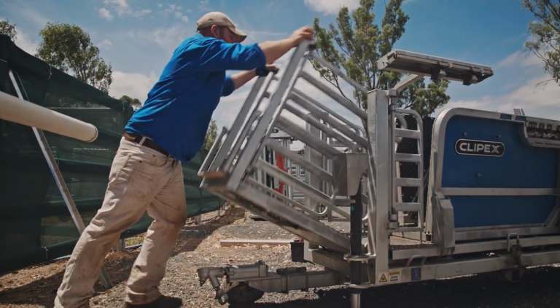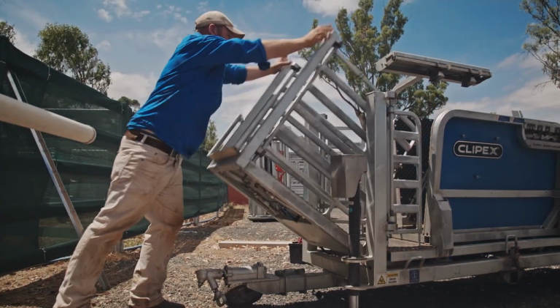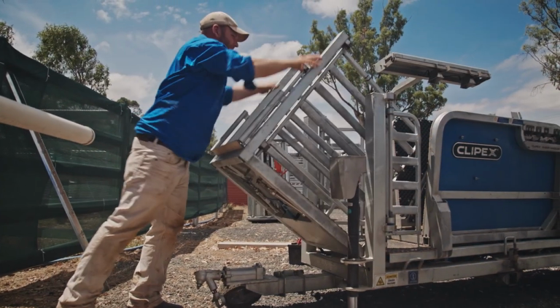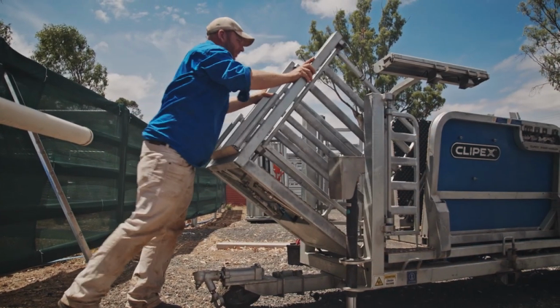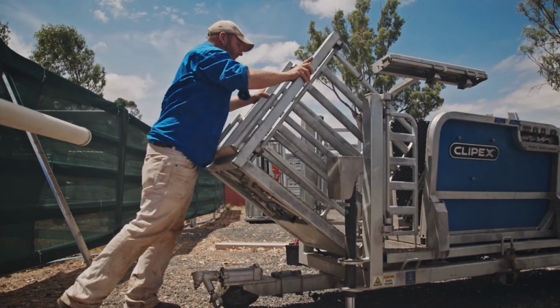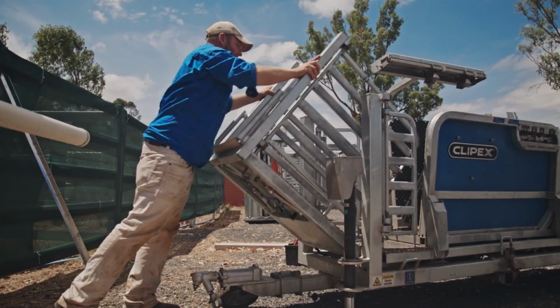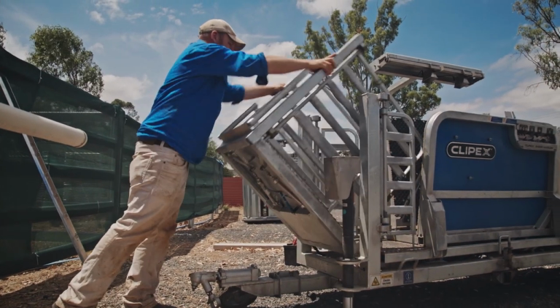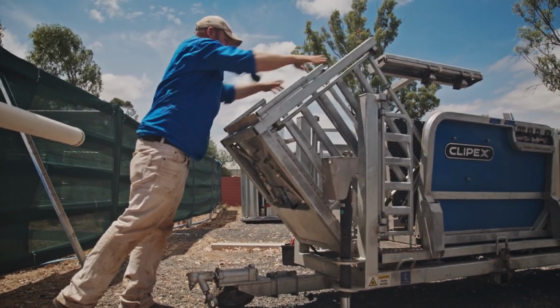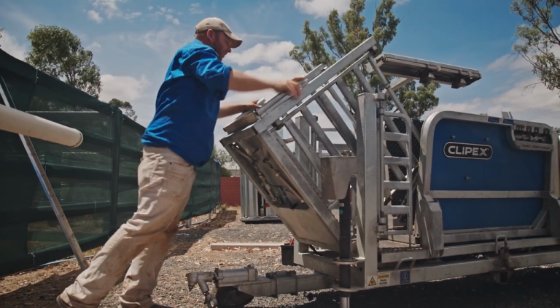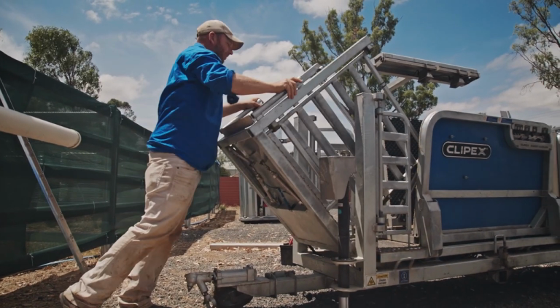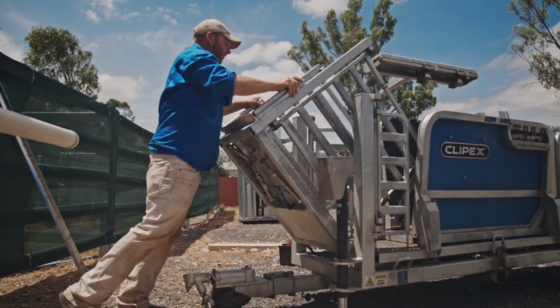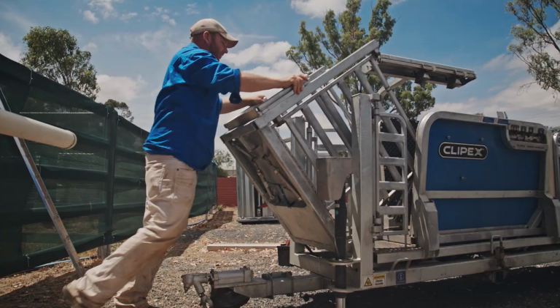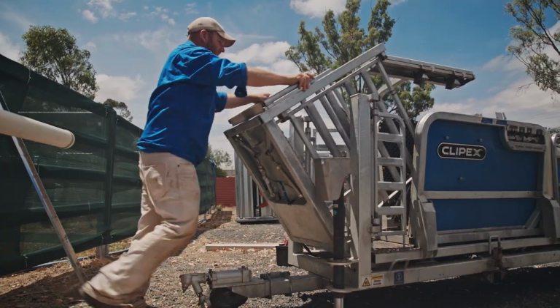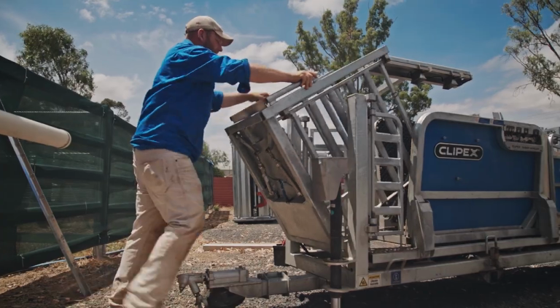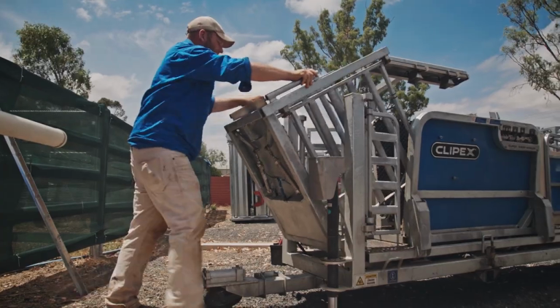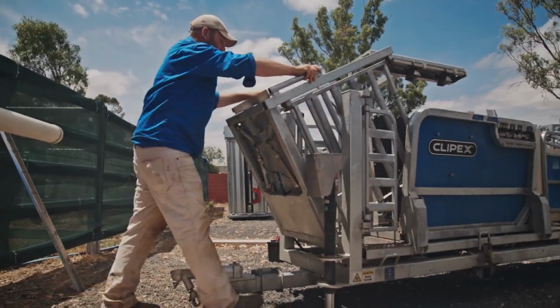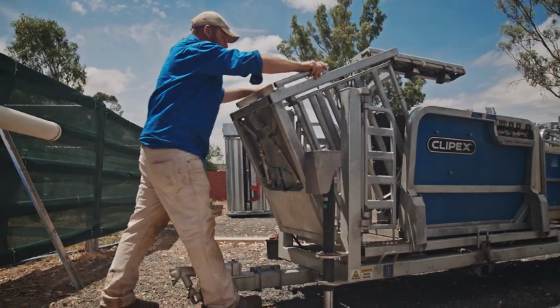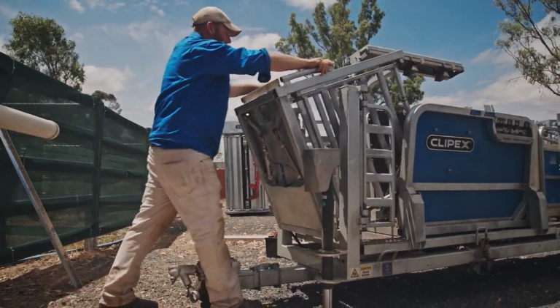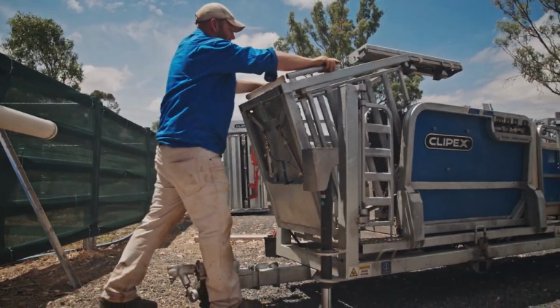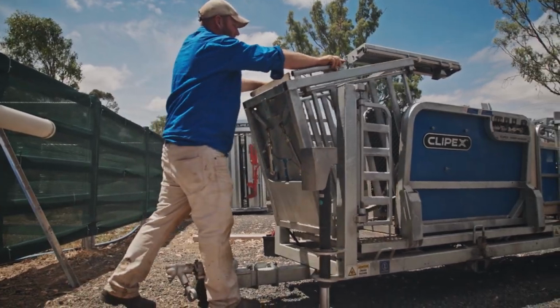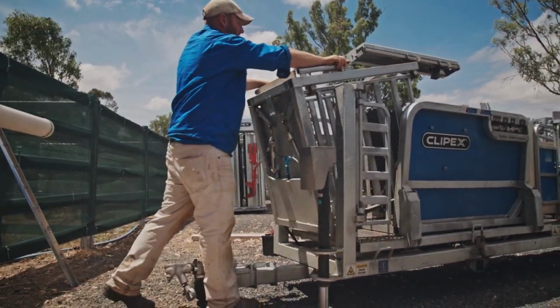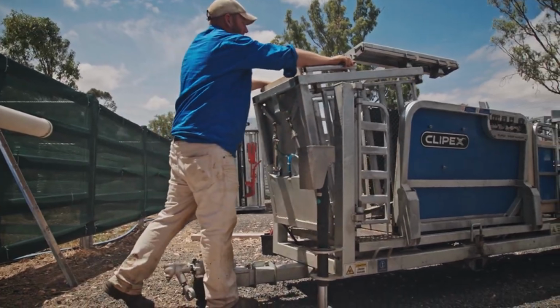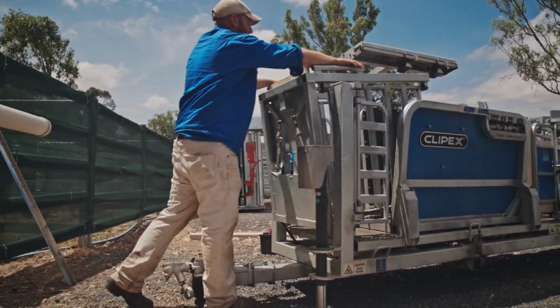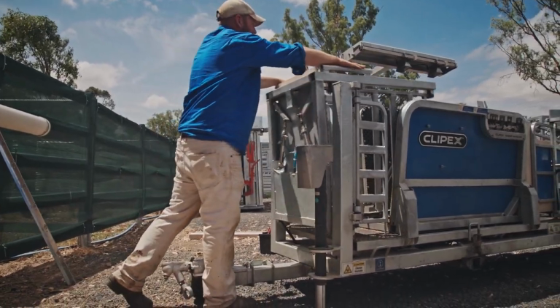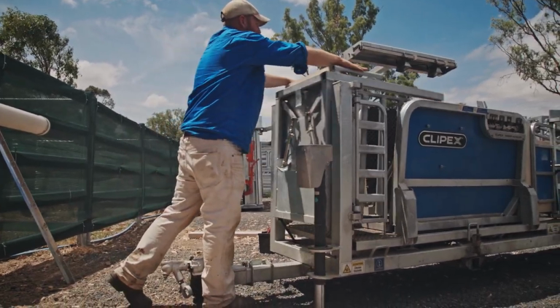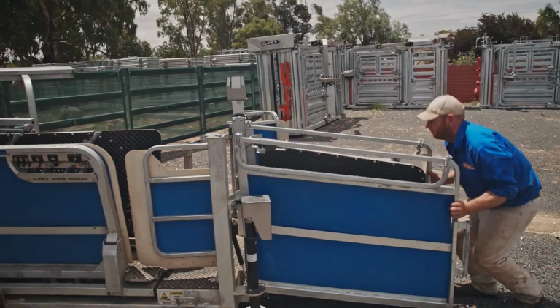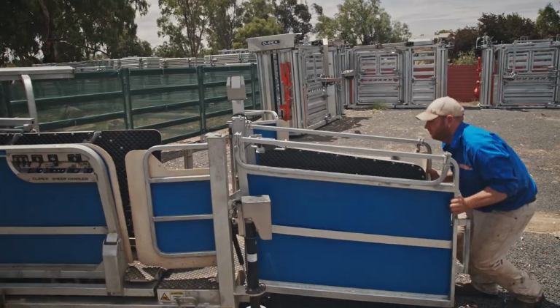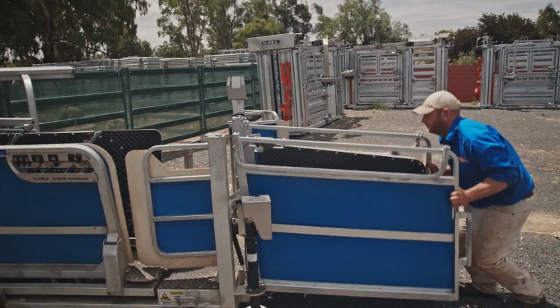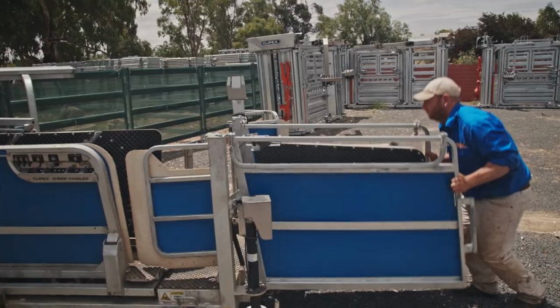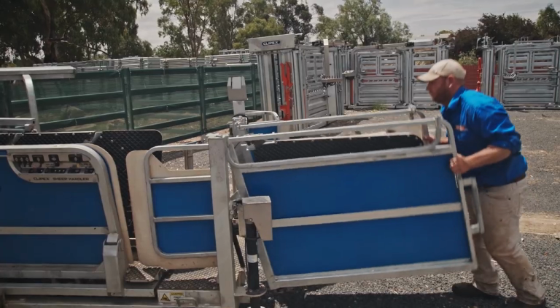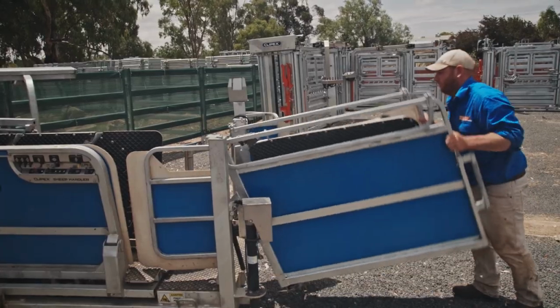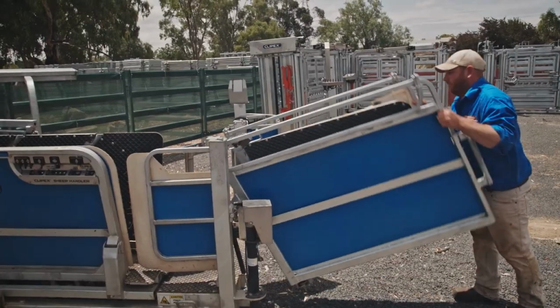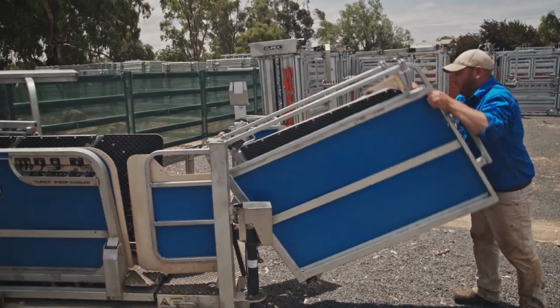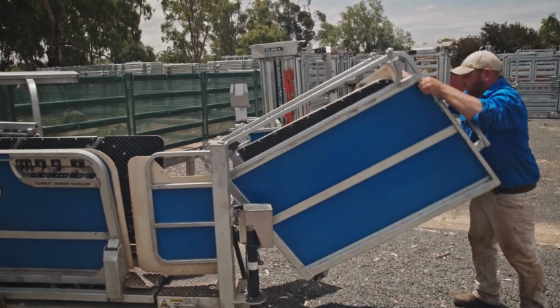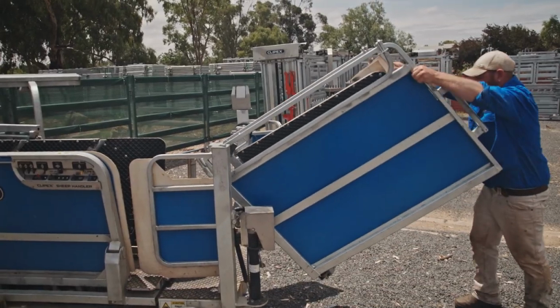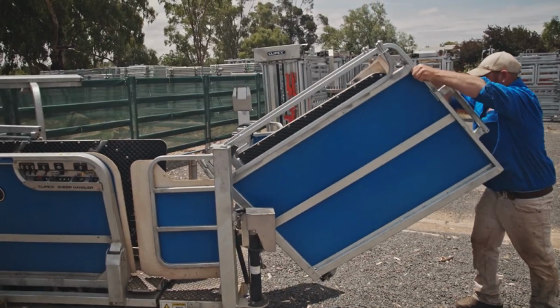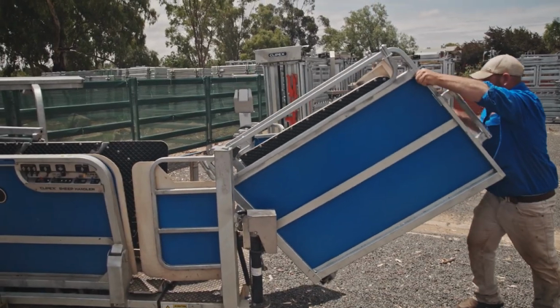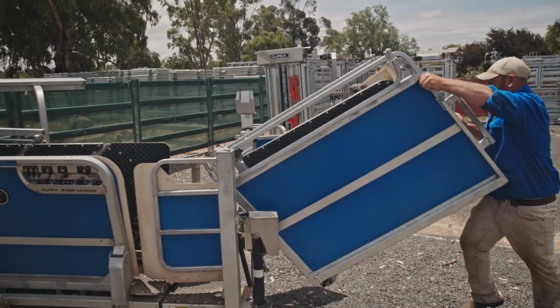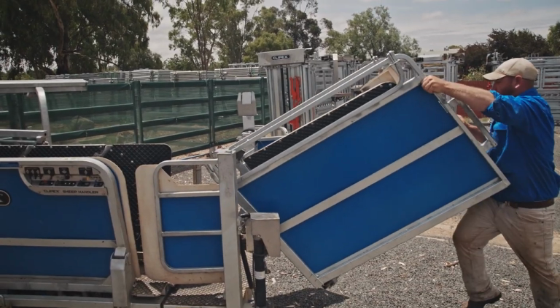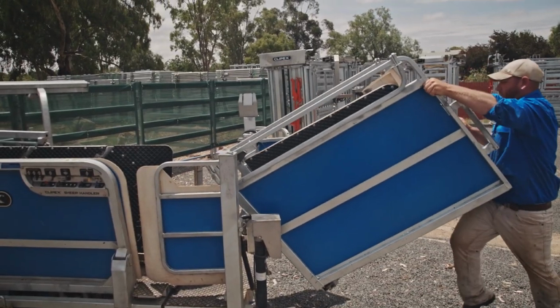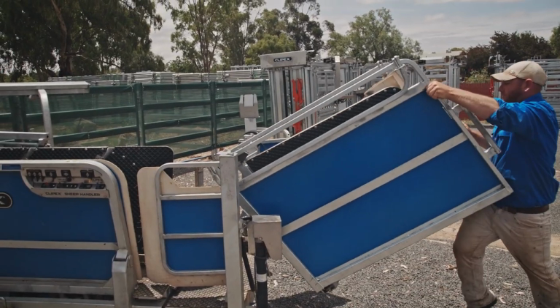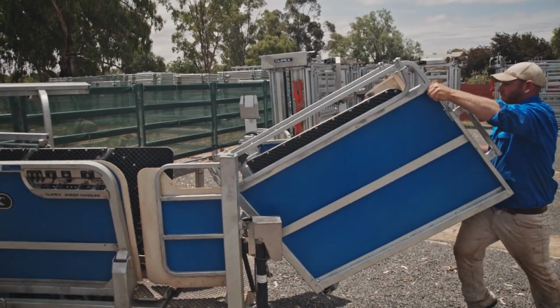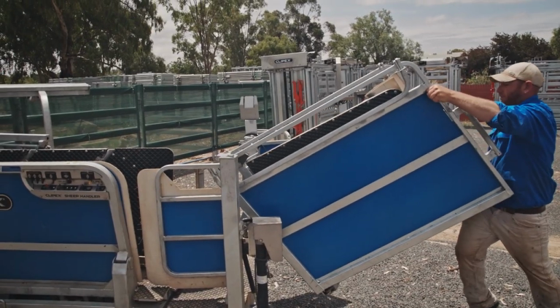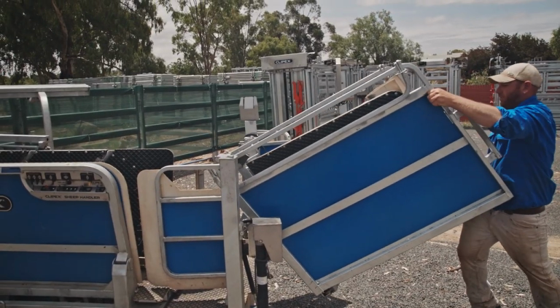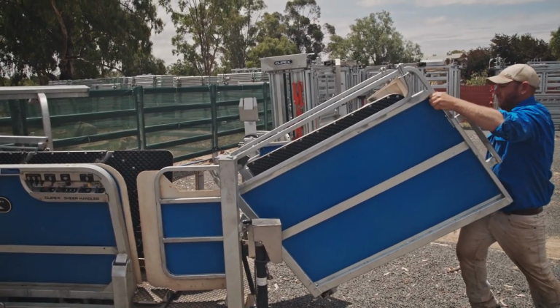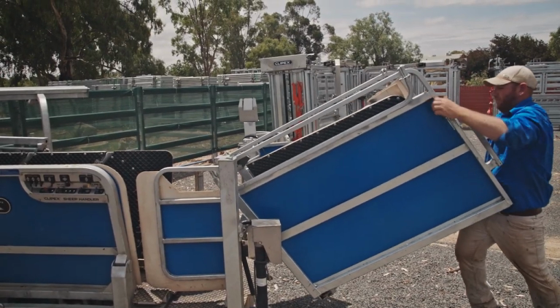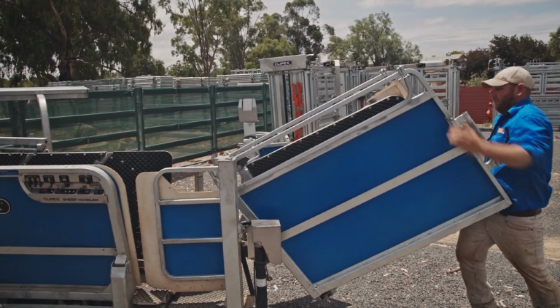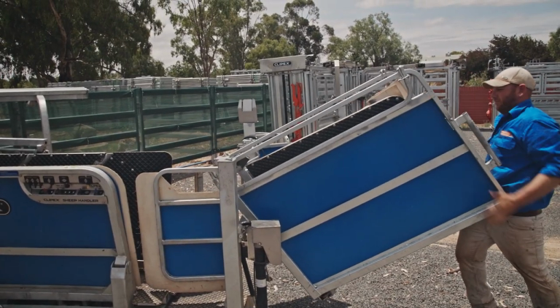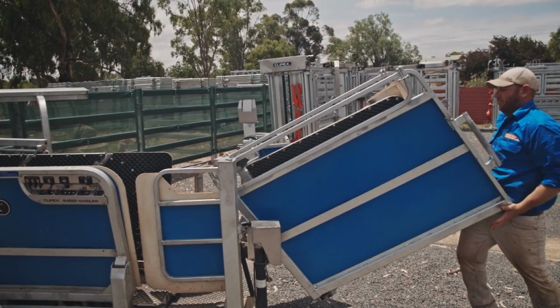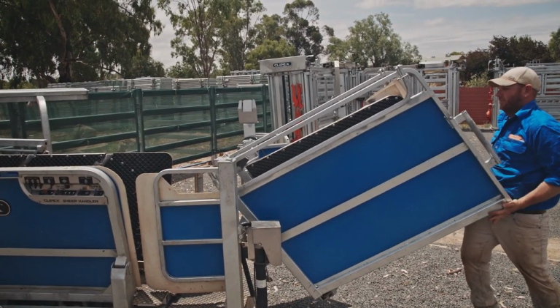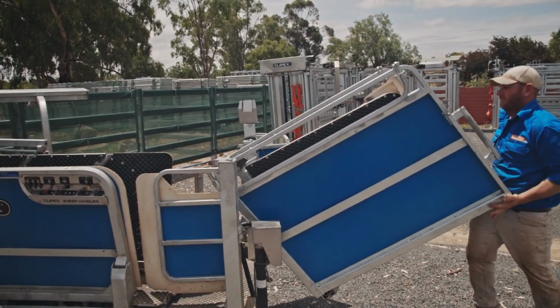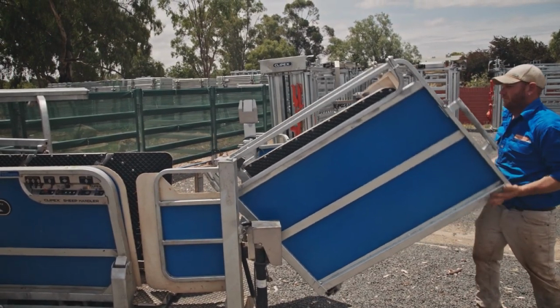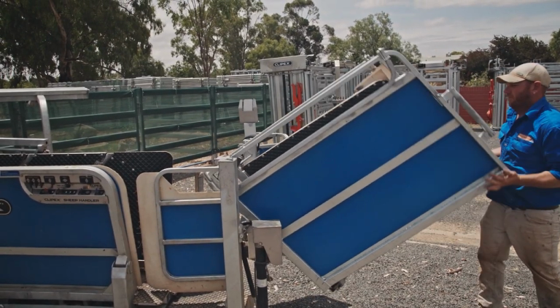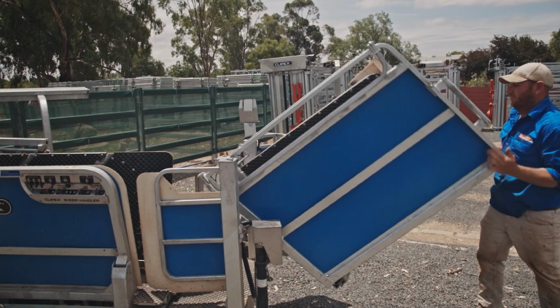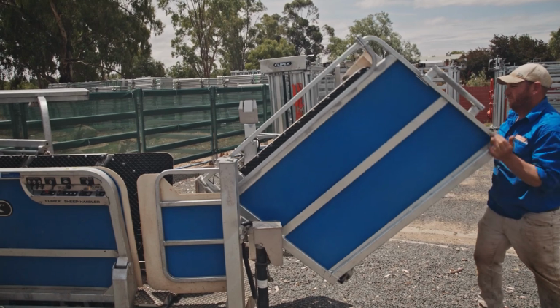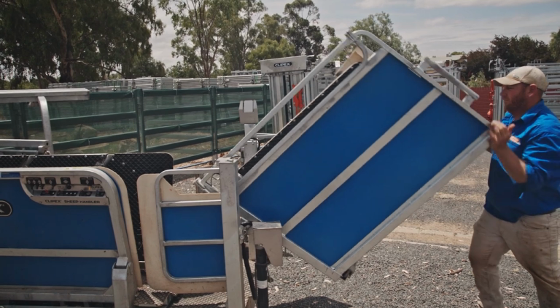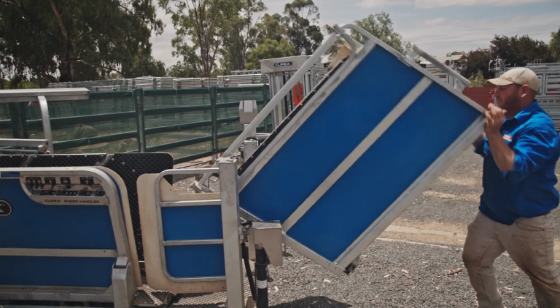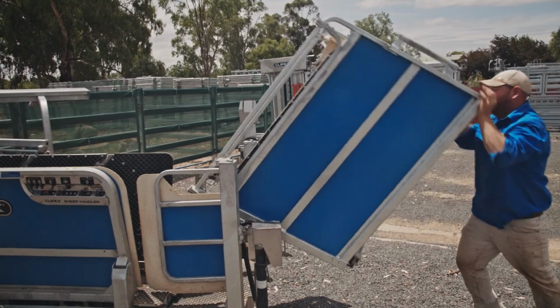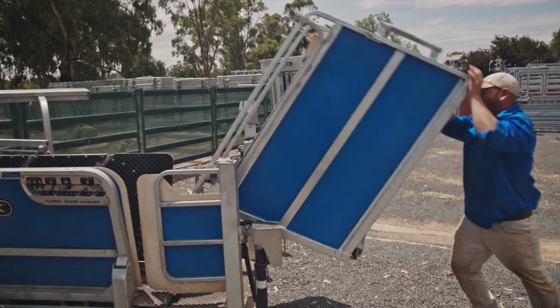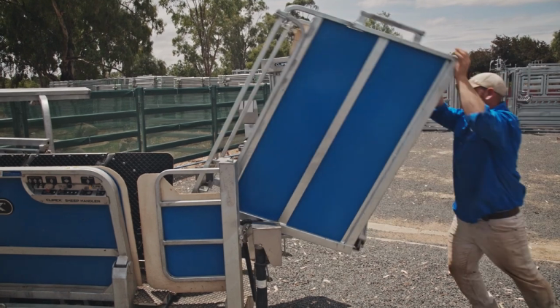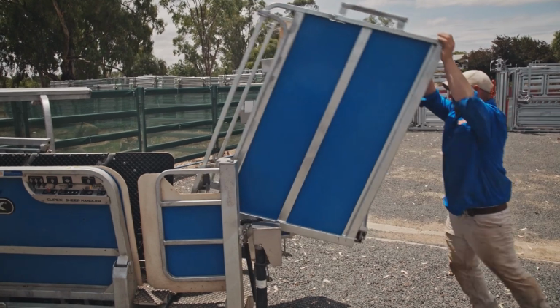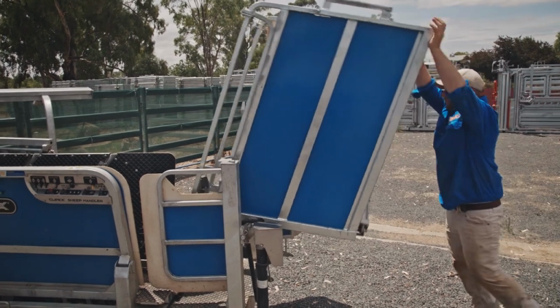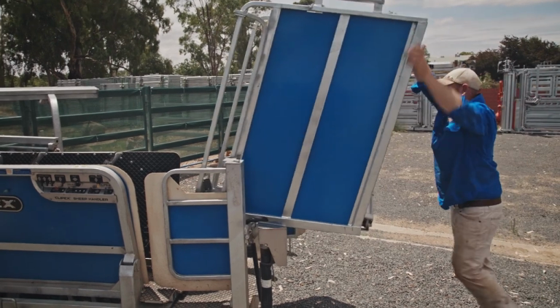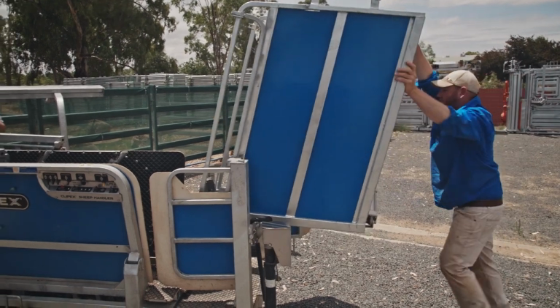My favourite feature is that I can pack it up, I can wheel it anywhere, and I can do every job I need to through it.